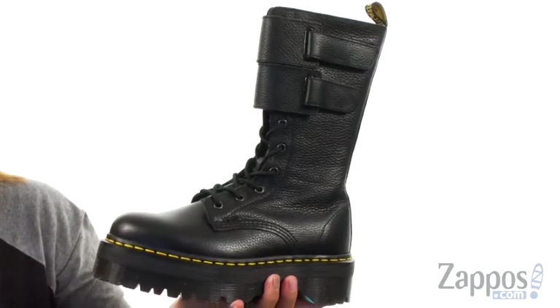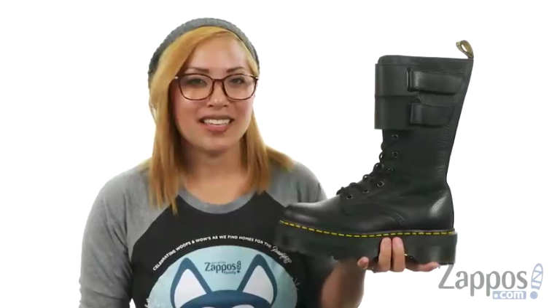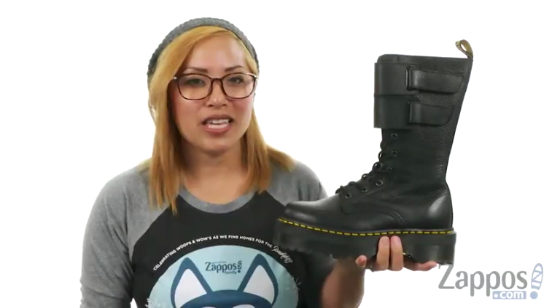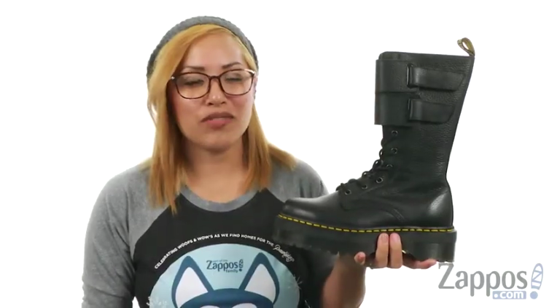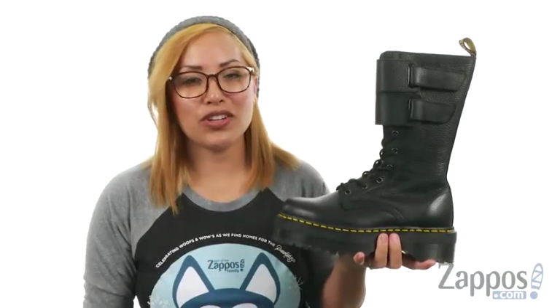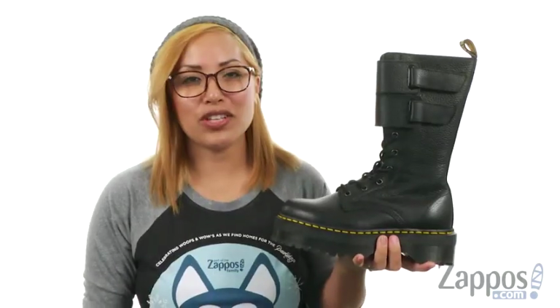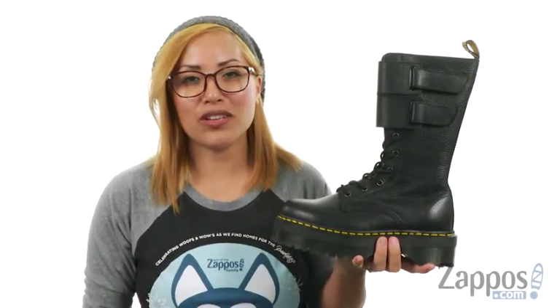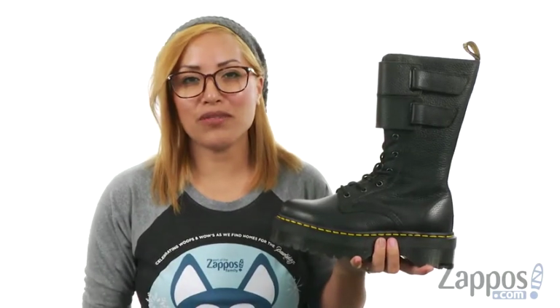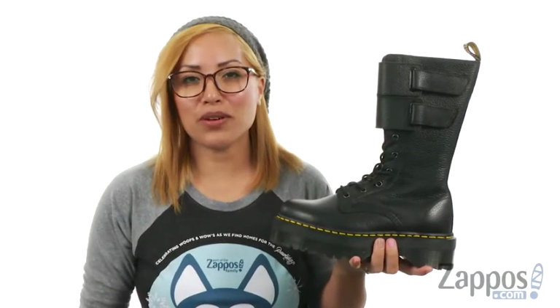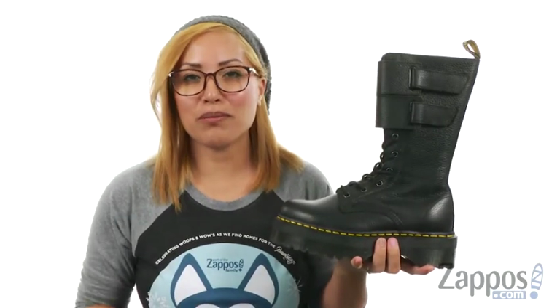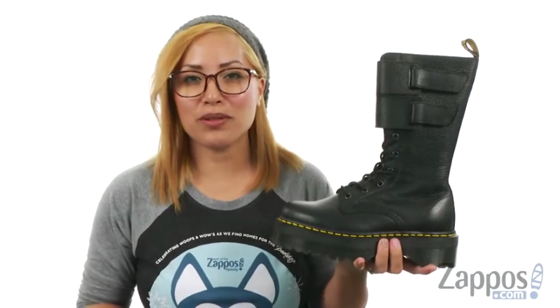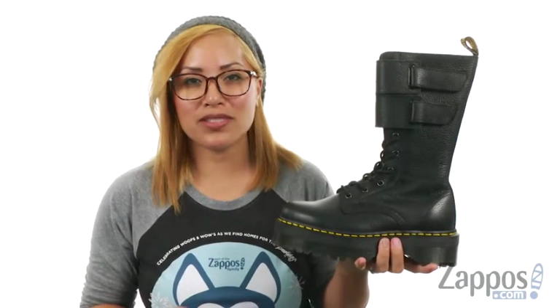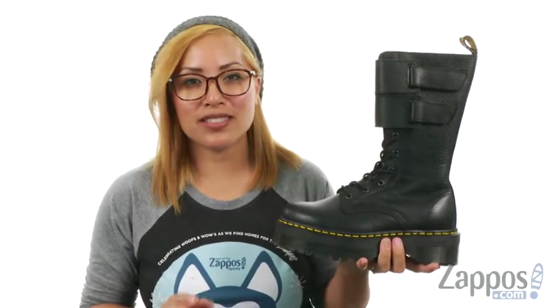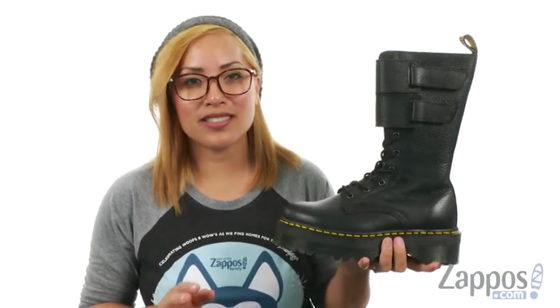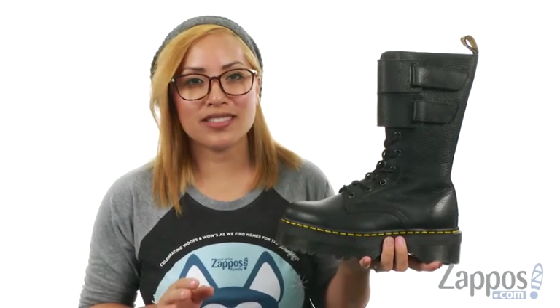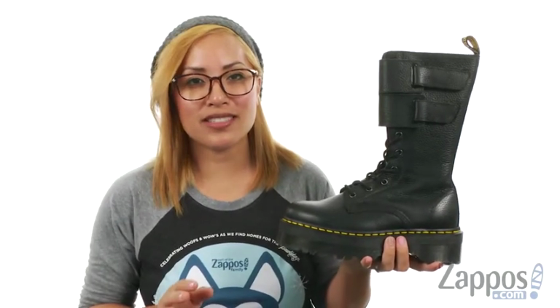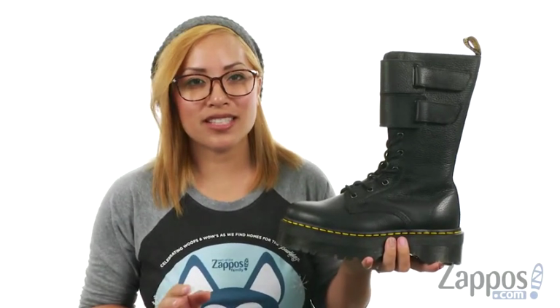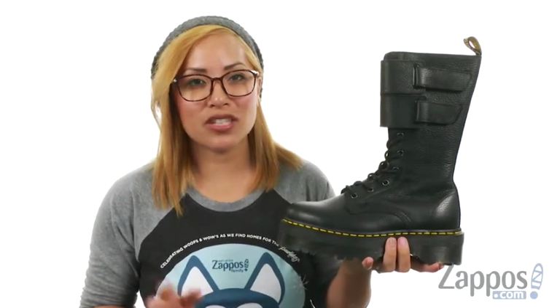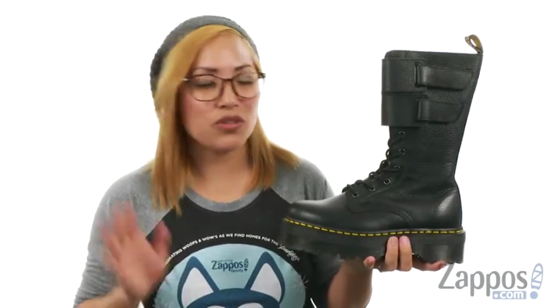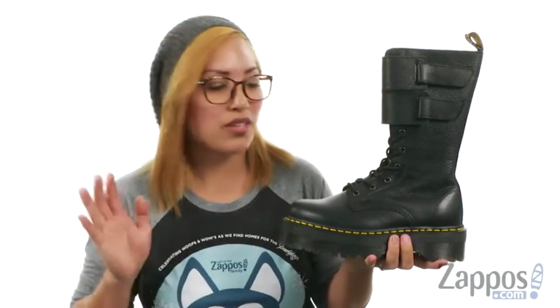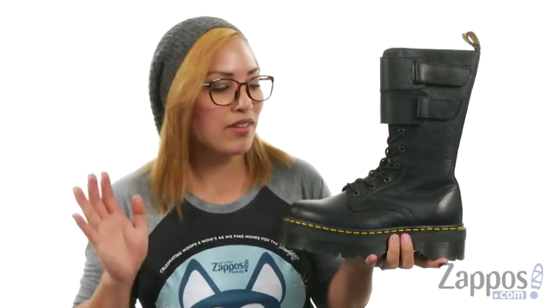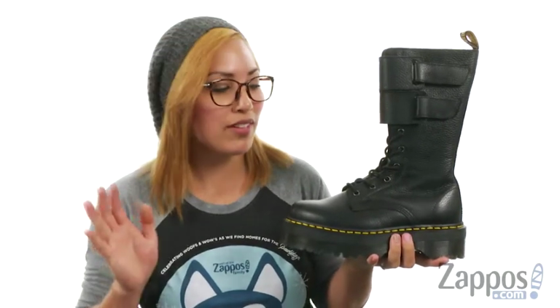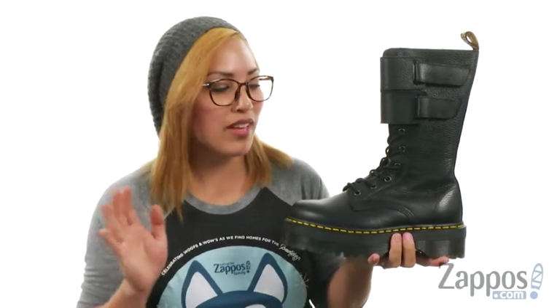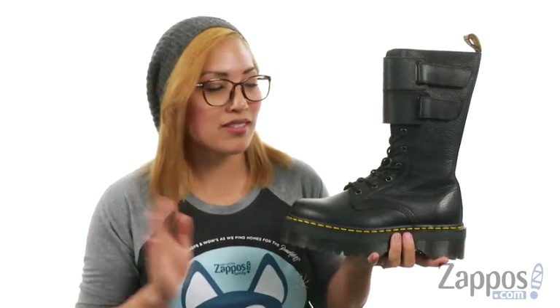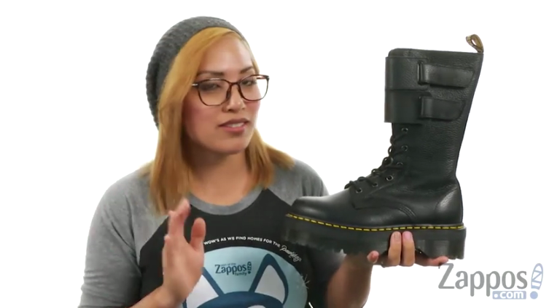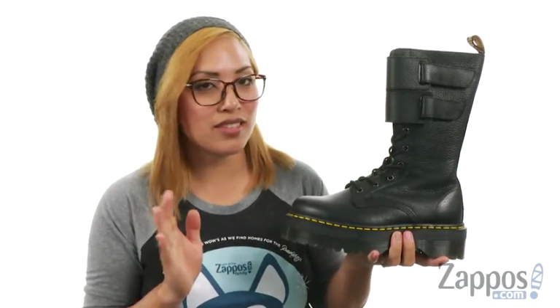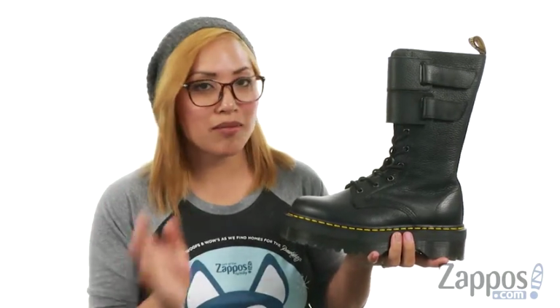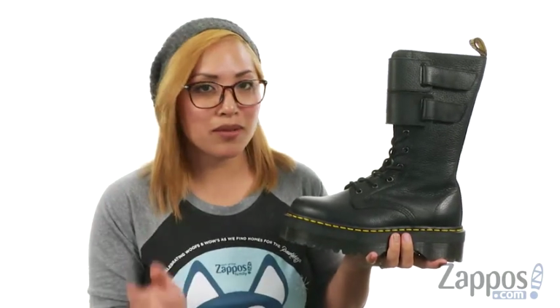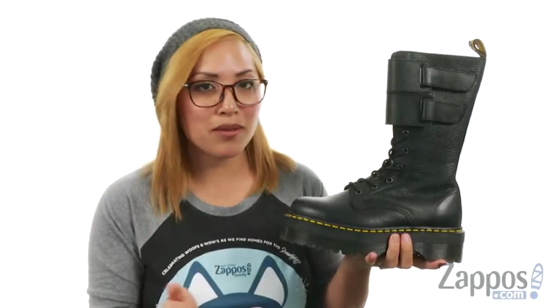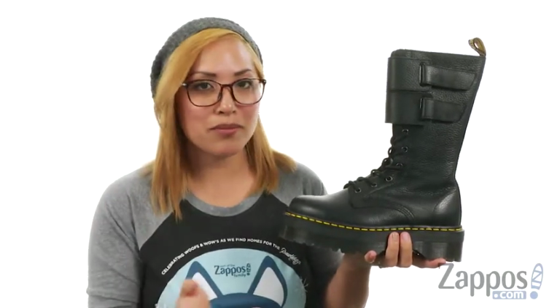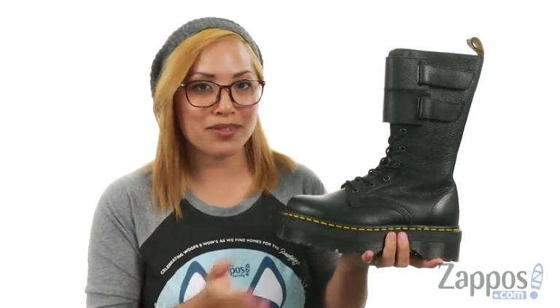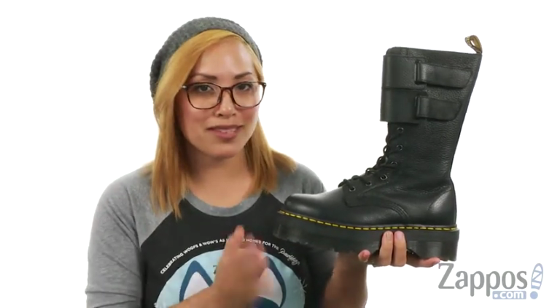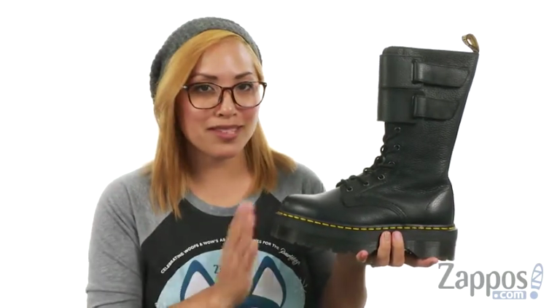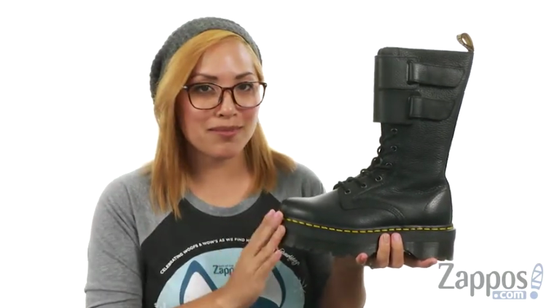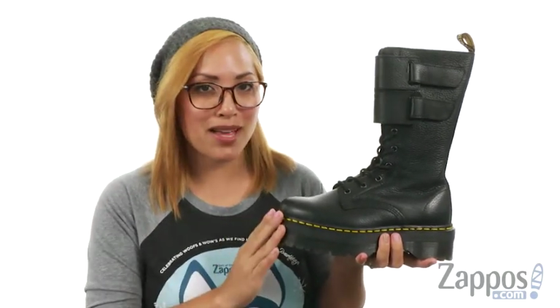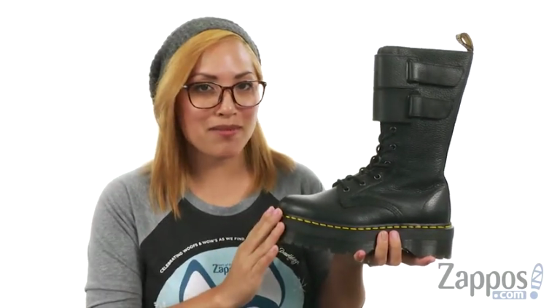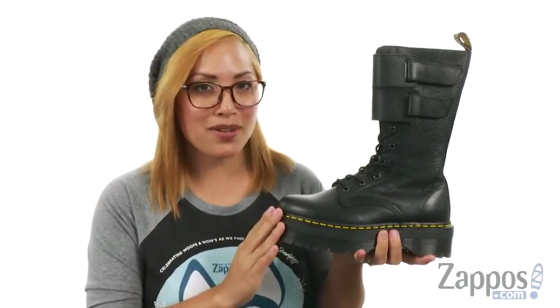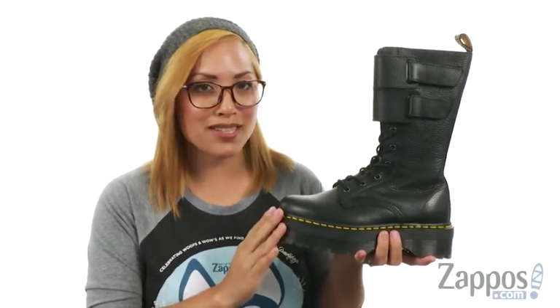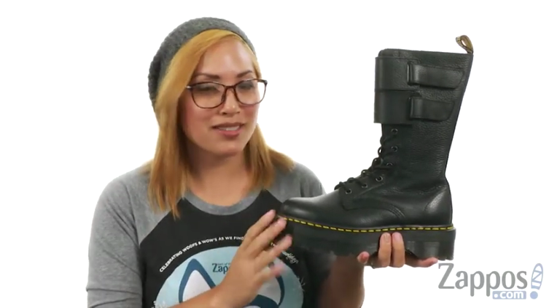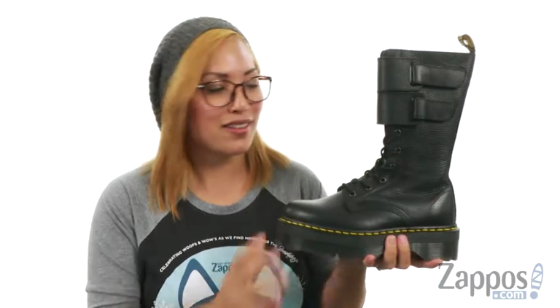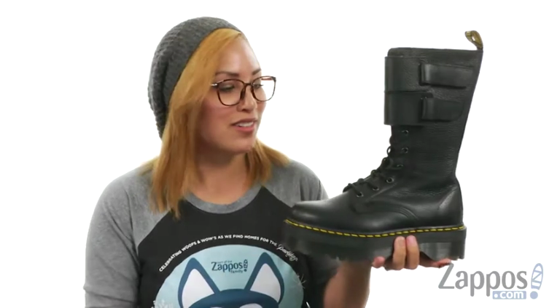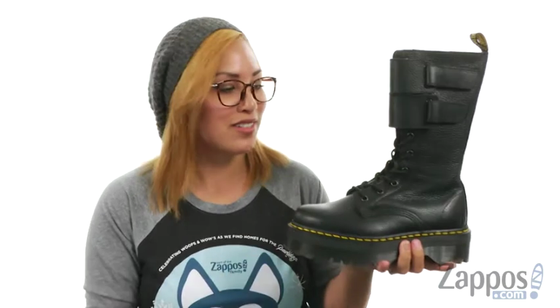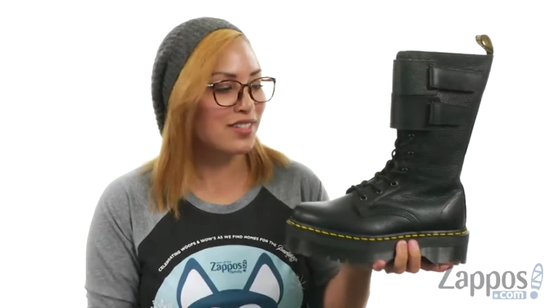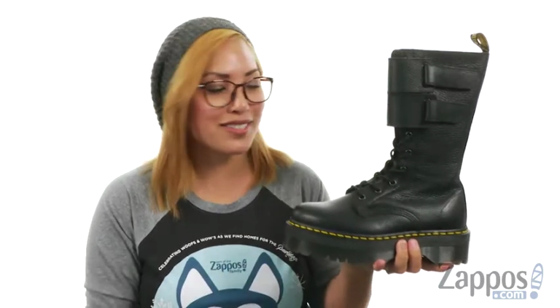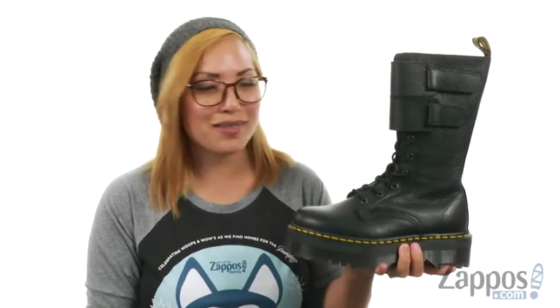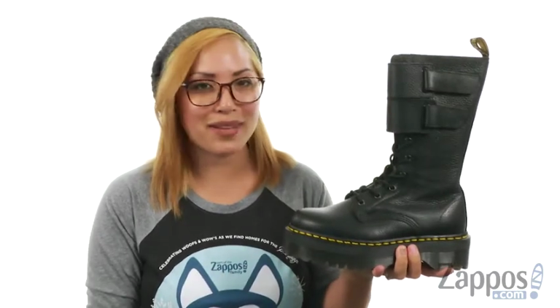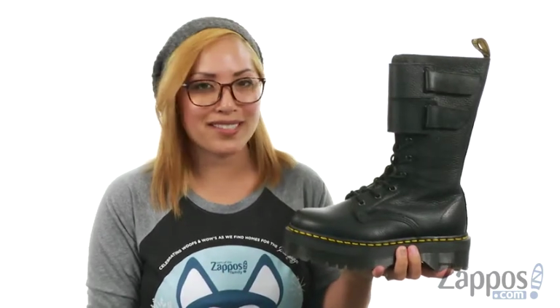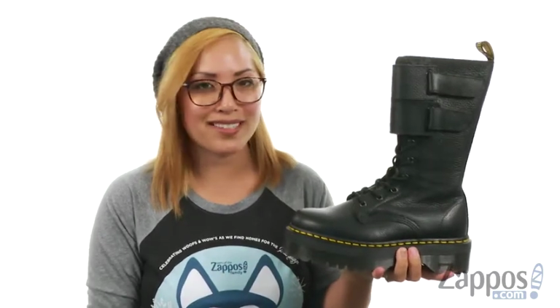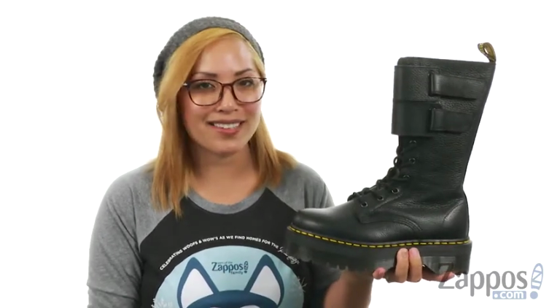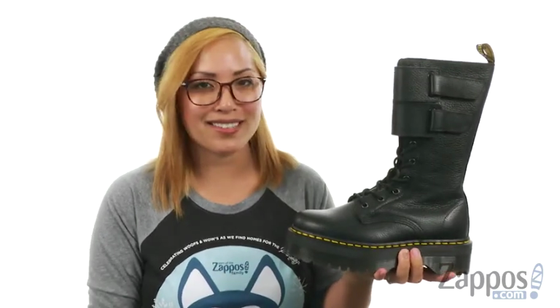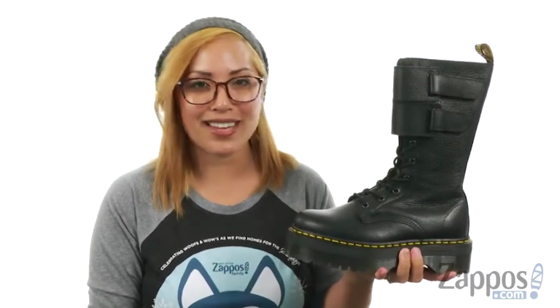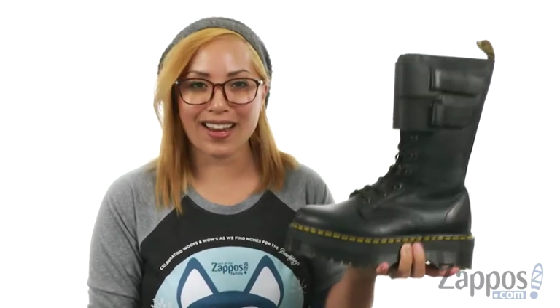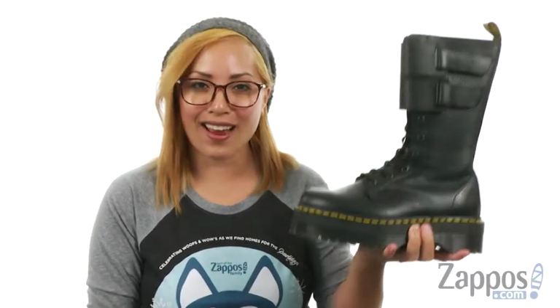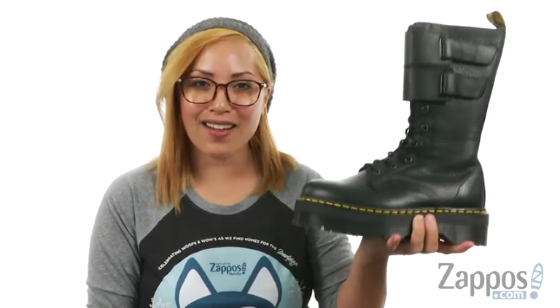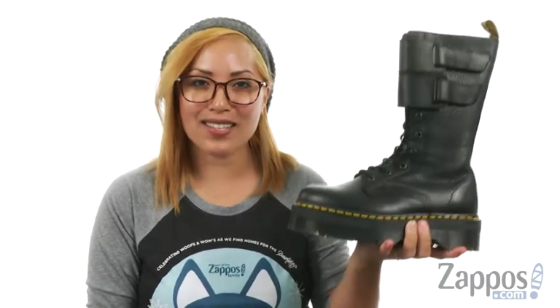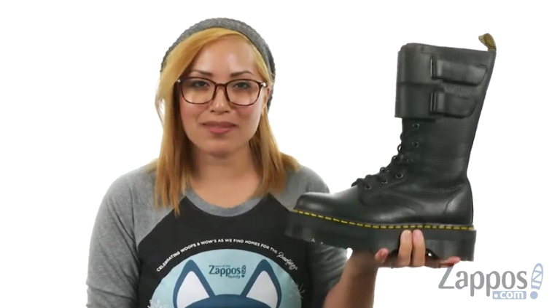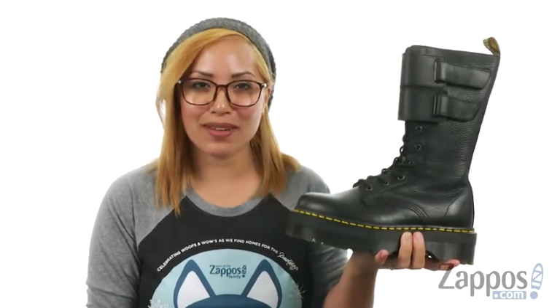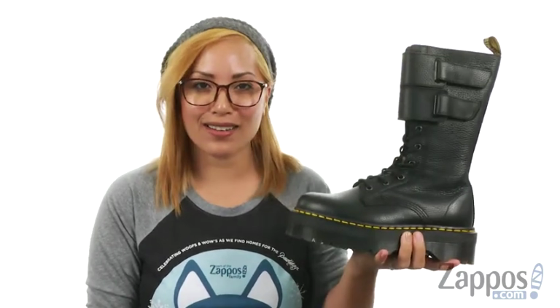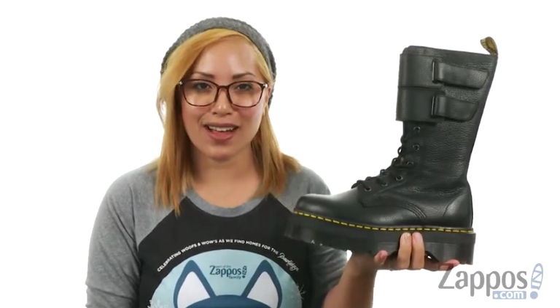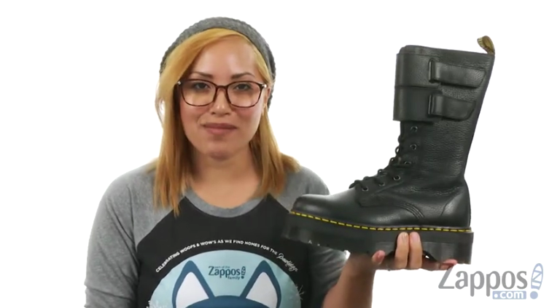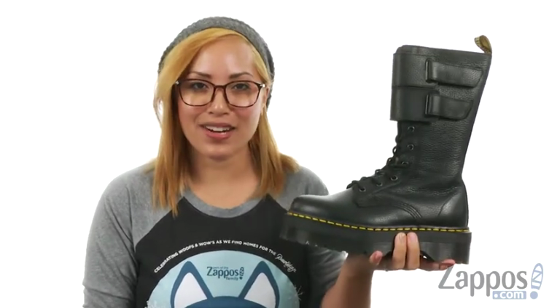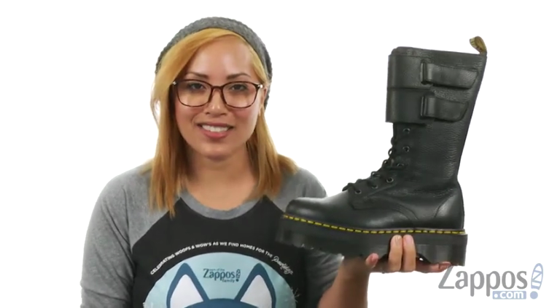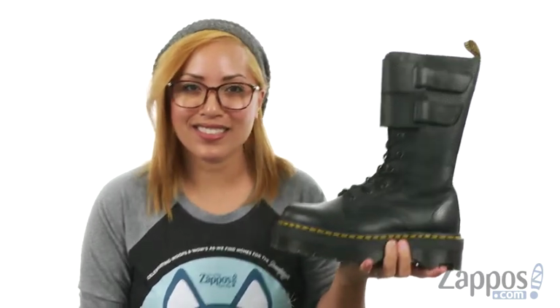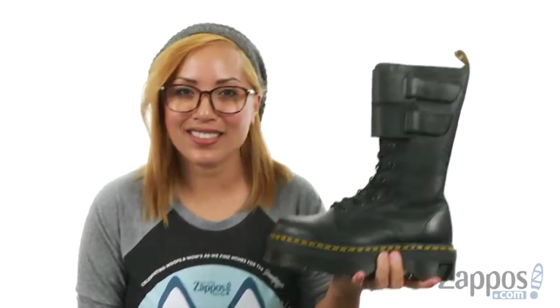If you're looking for boots this season, you definitely have to step it up with these bad boys — they are just amazing. Check it out, it's by Doc Martens.